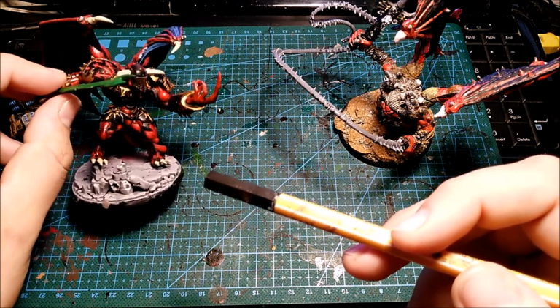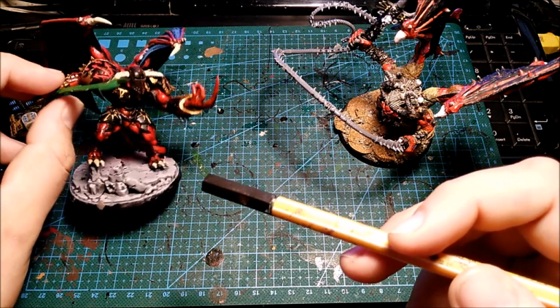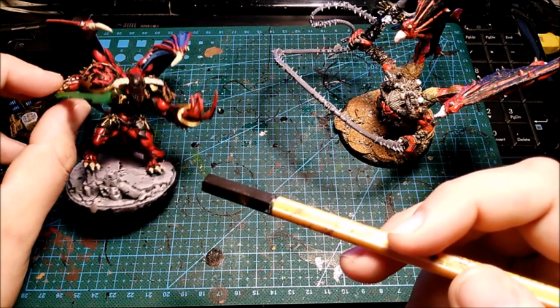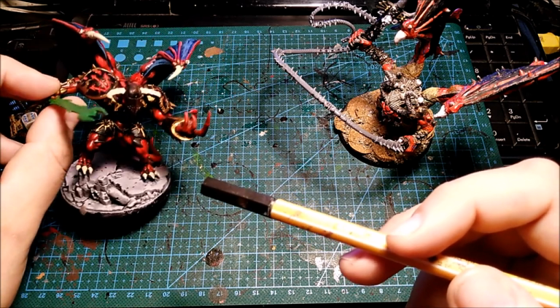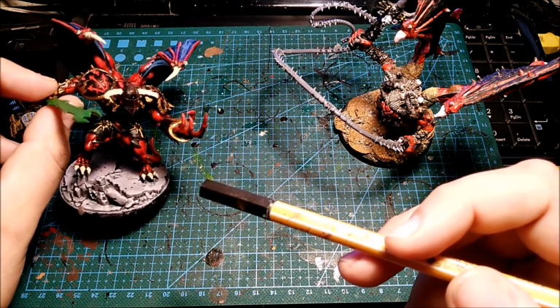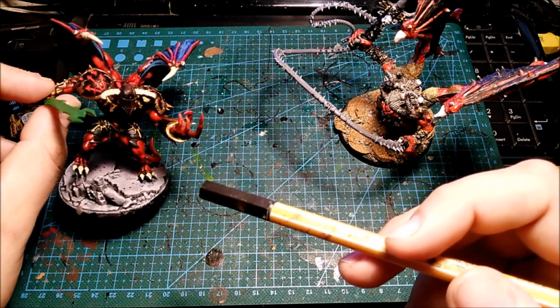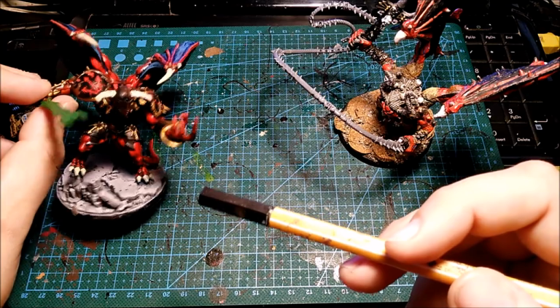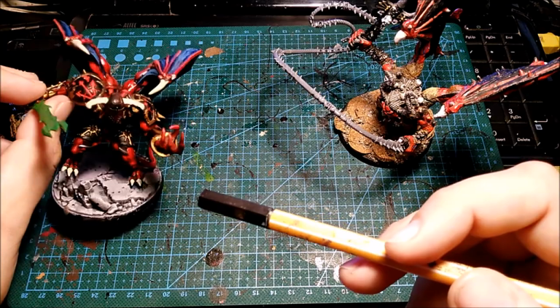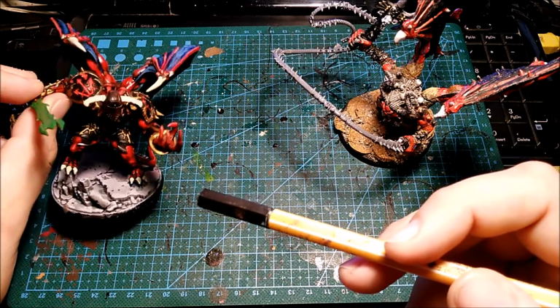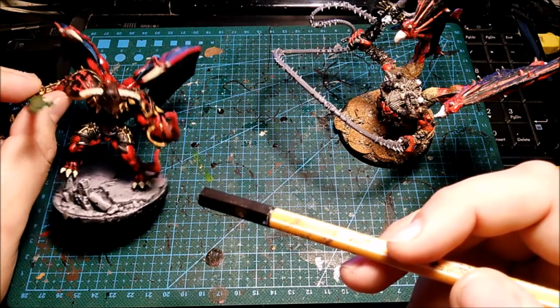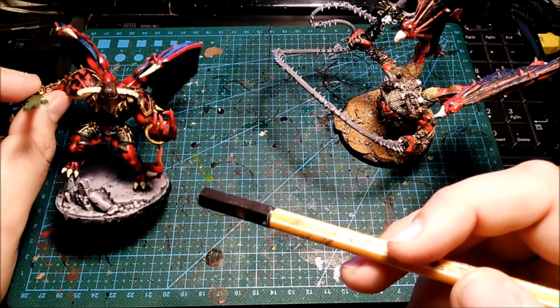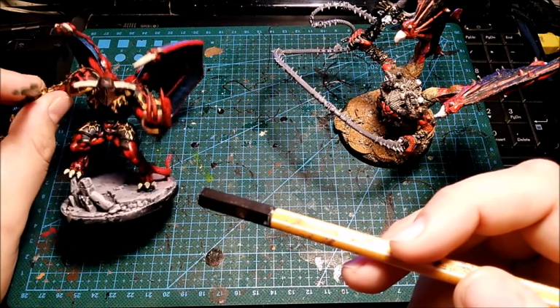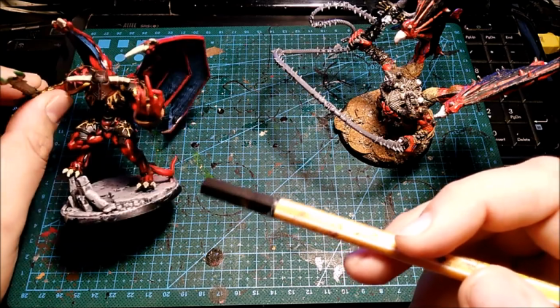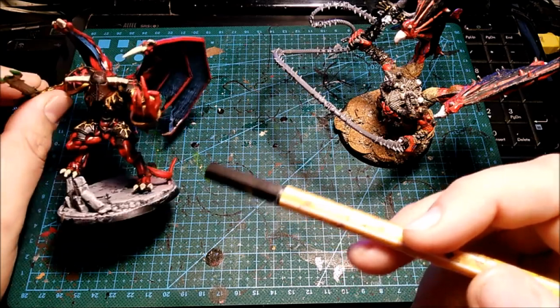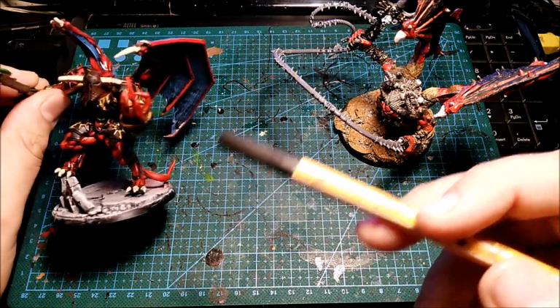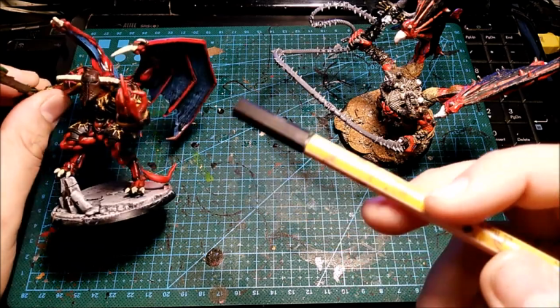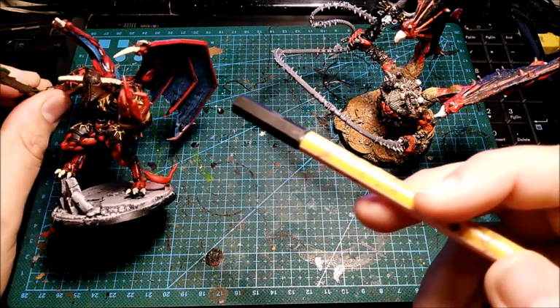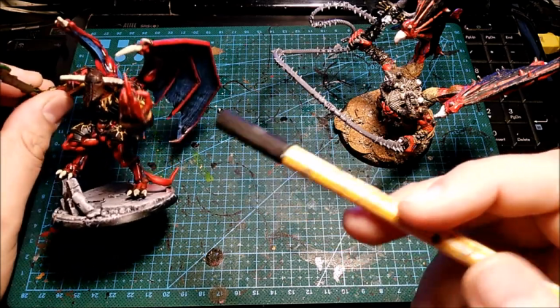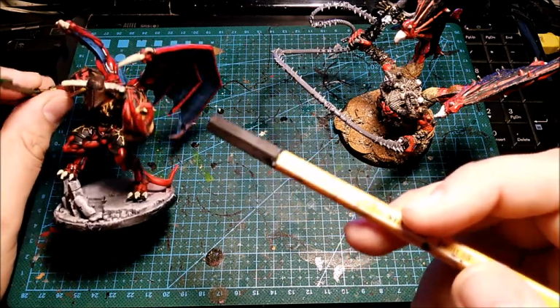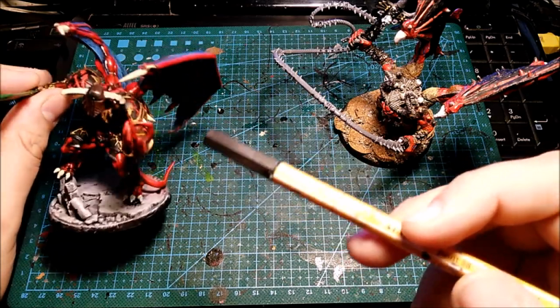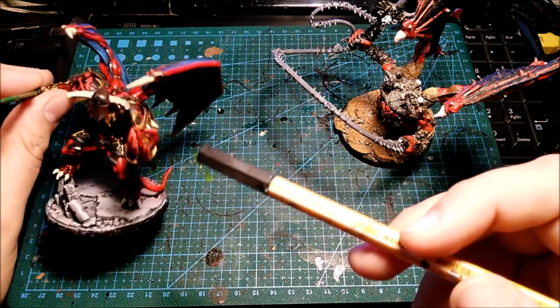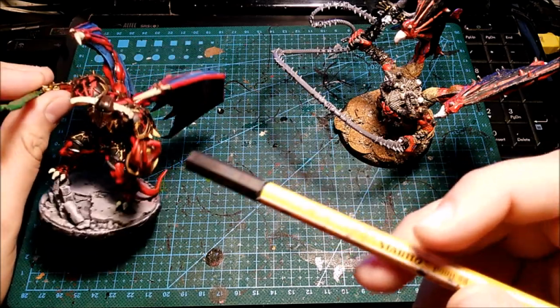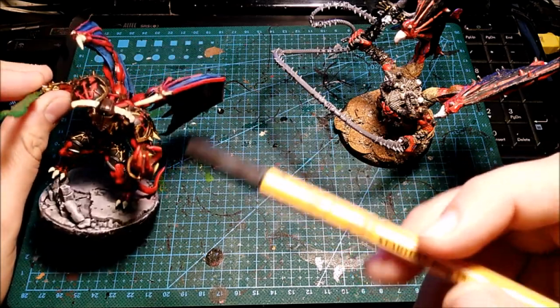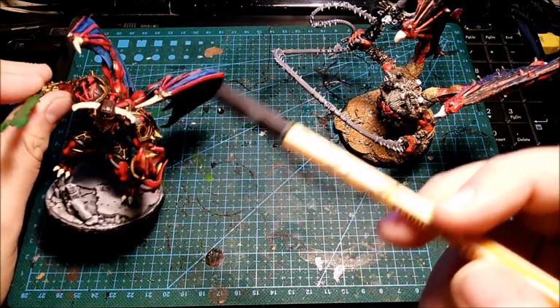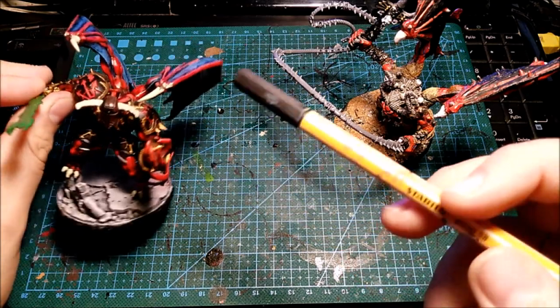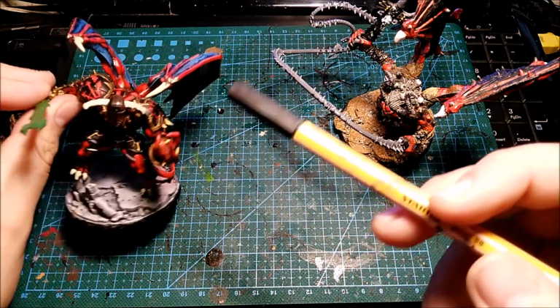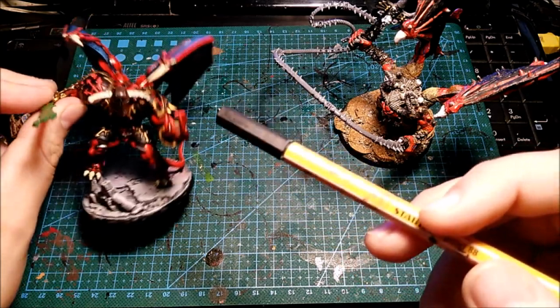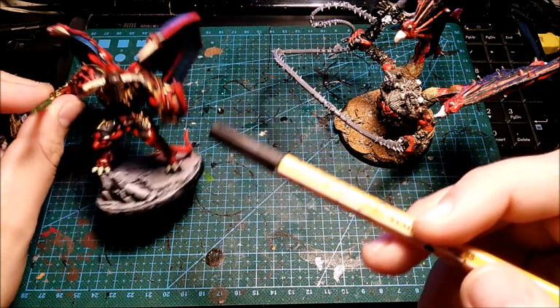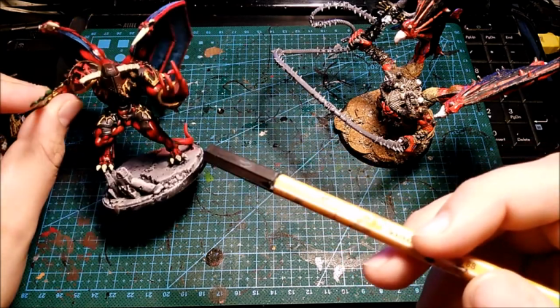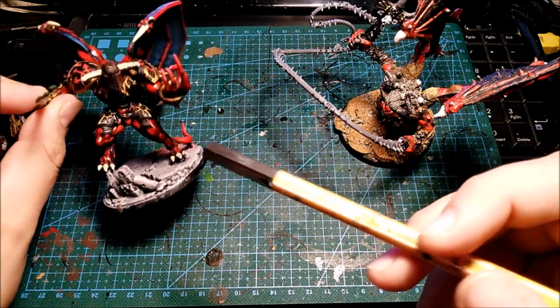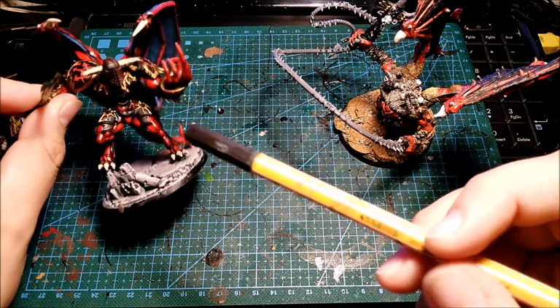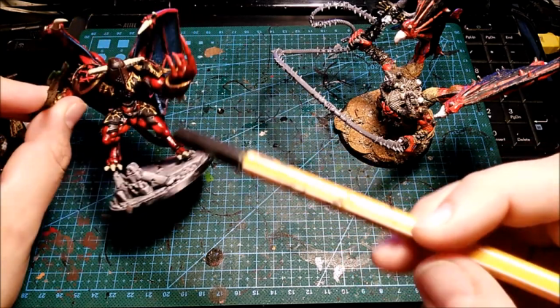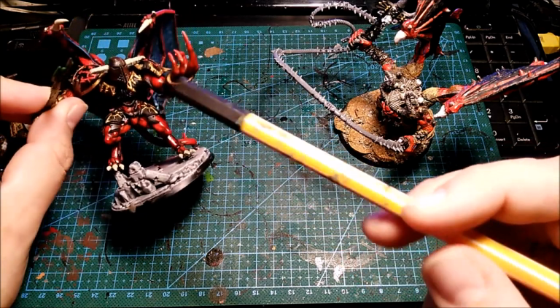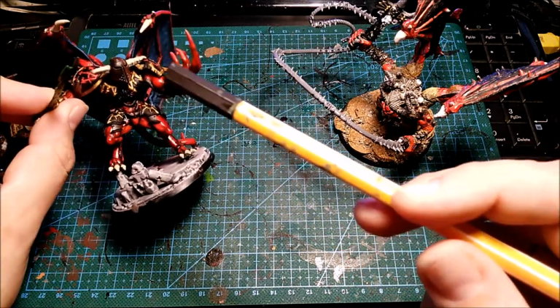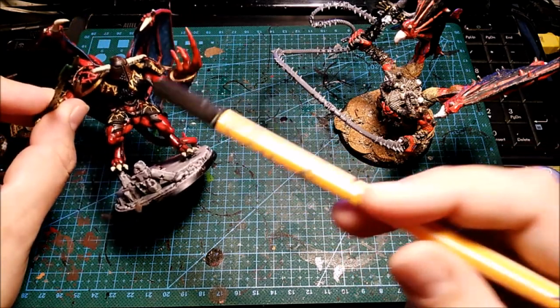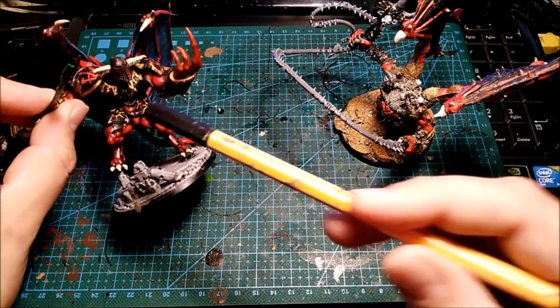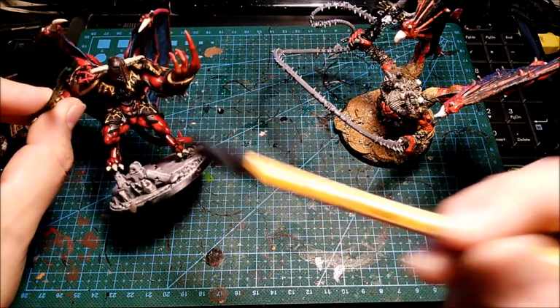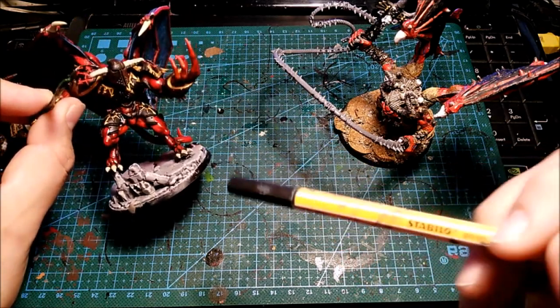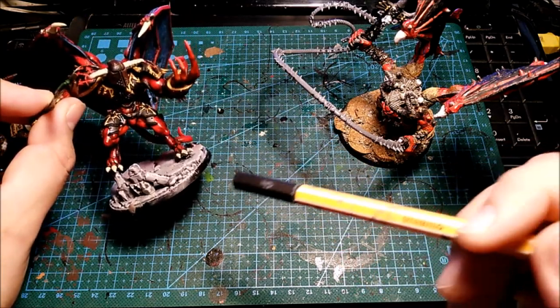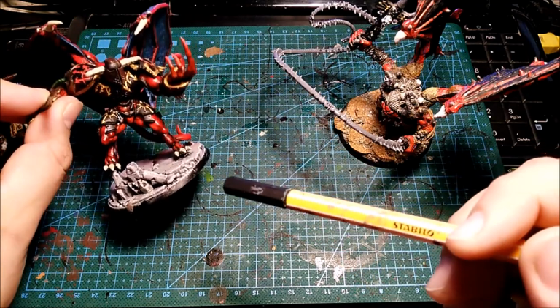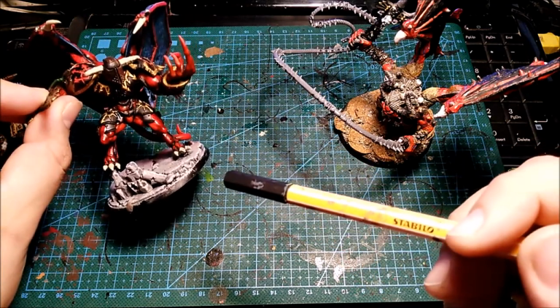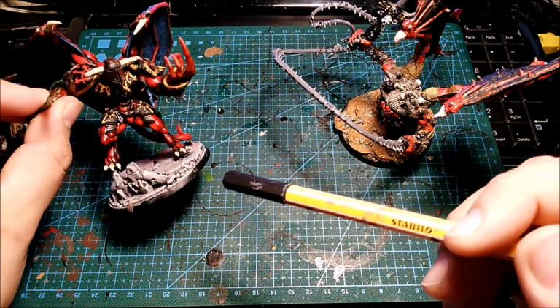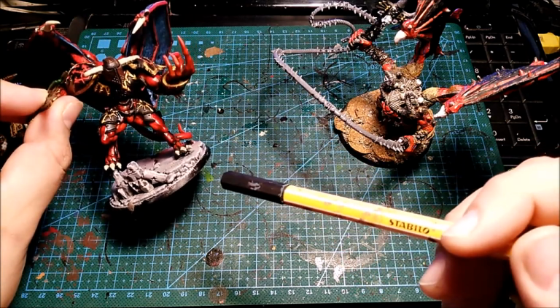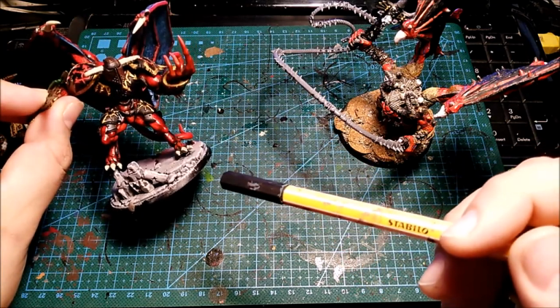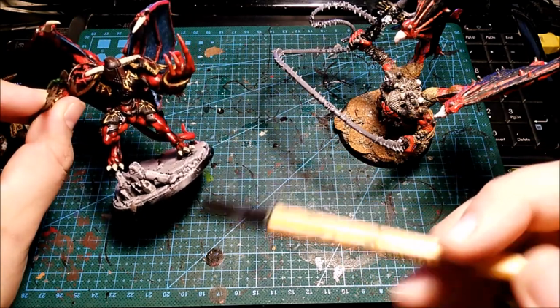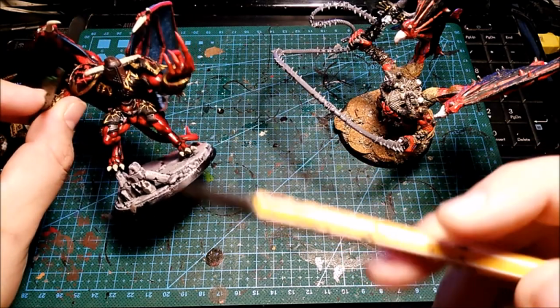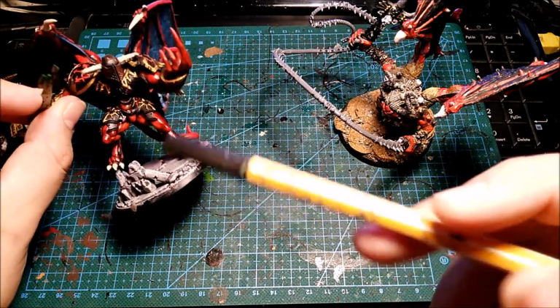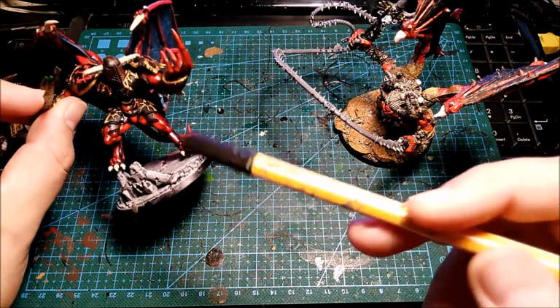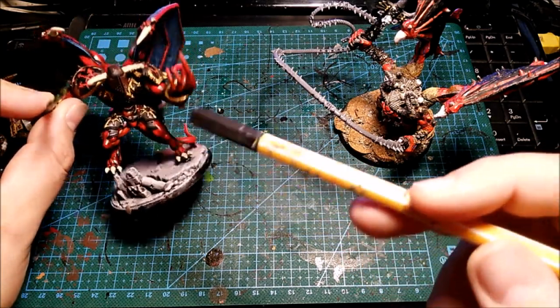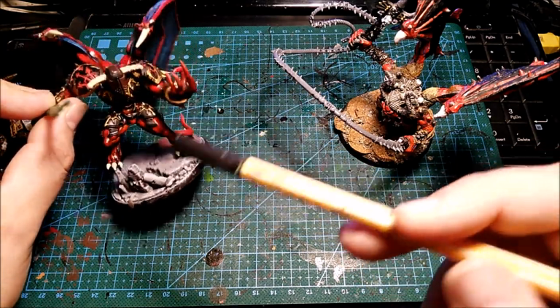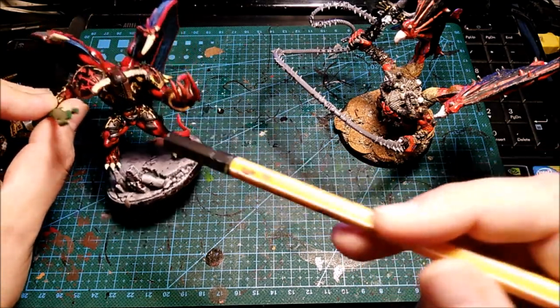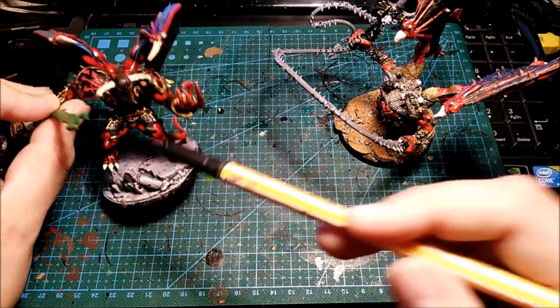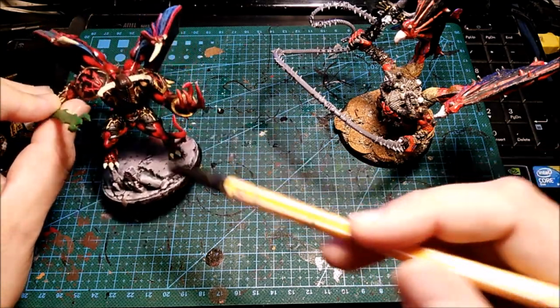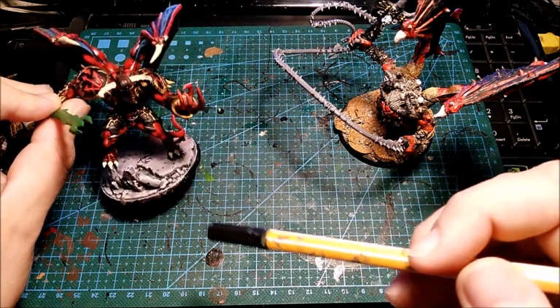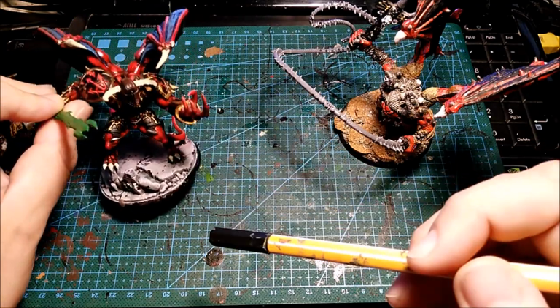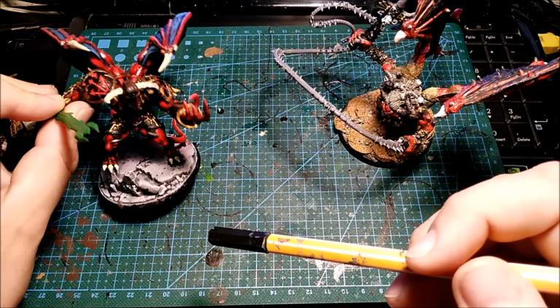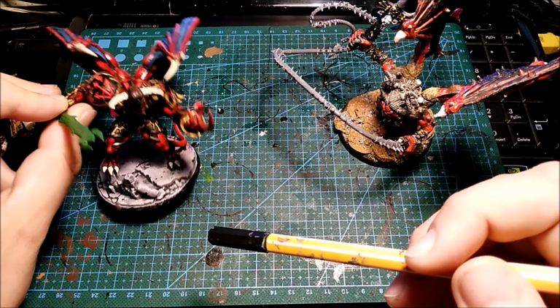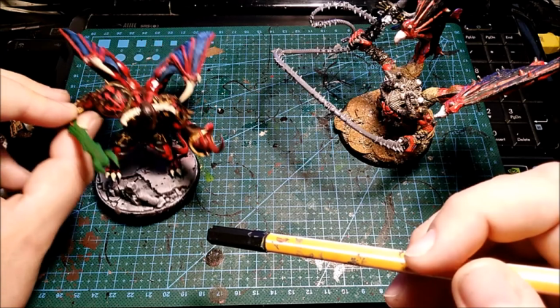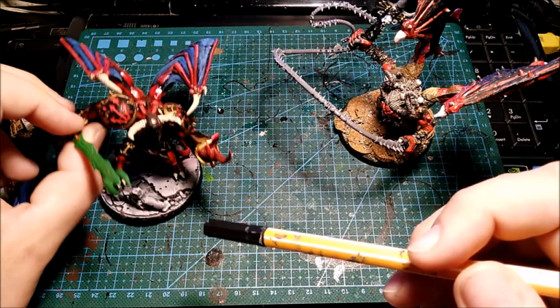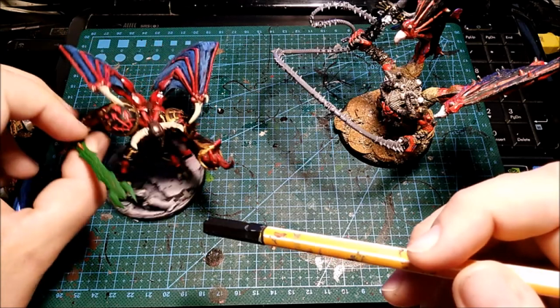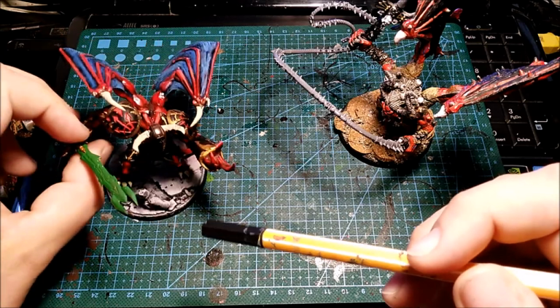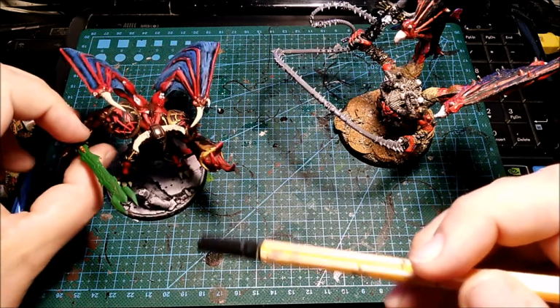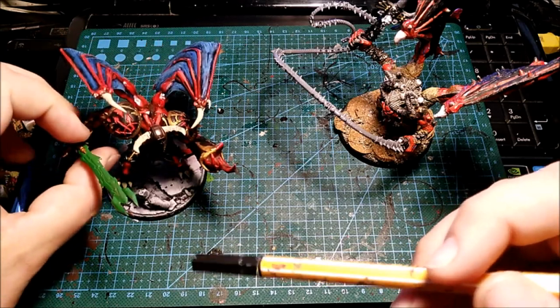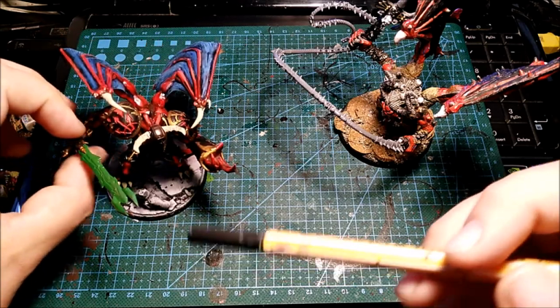I didn't want him in bronze armor or everything in red, so I decided he's going to wear black armor, so I can also use him as a Demon Prince from the Black Legion. This is a Khorne Daemonkin army so it doesn't matter too much which Legion he's coming from — what matters is just the blood flow.